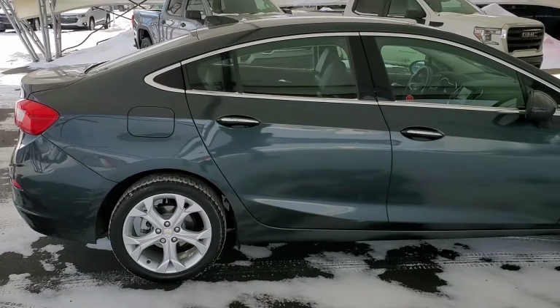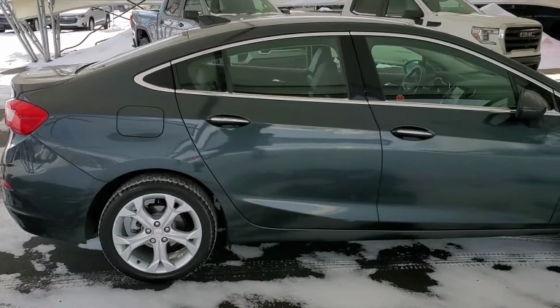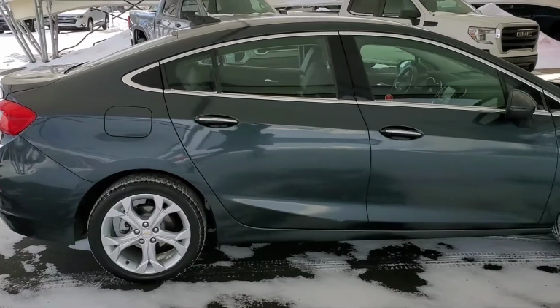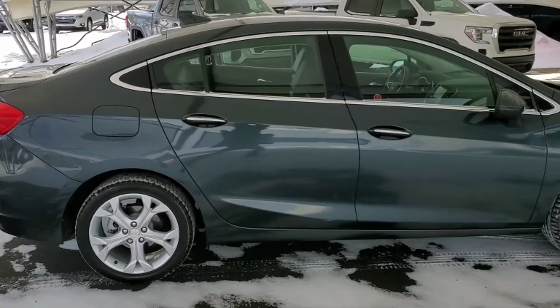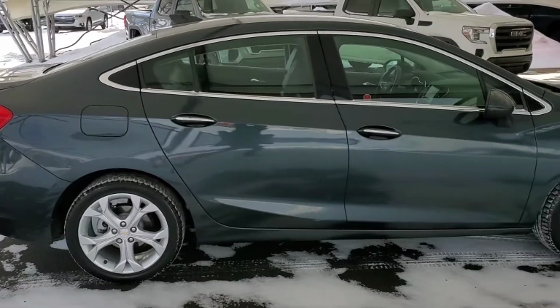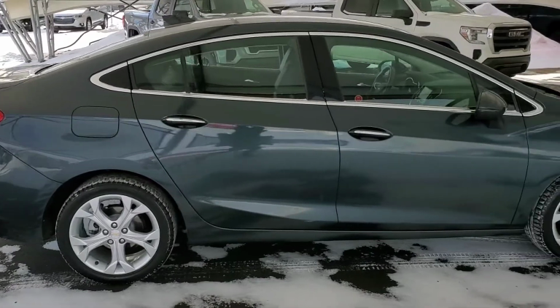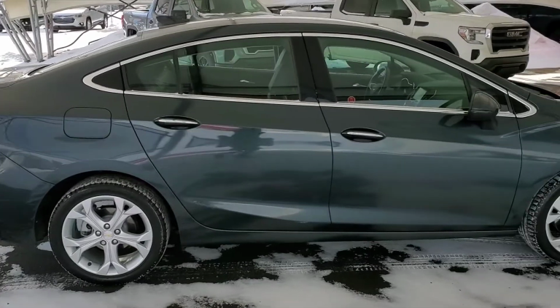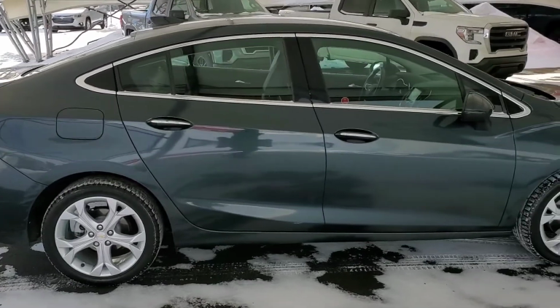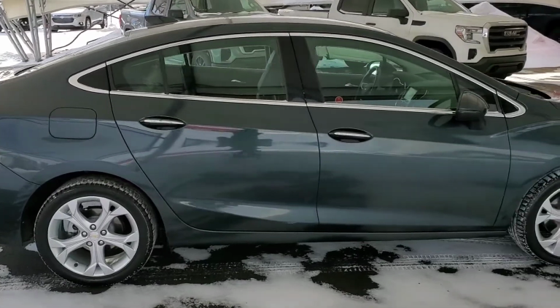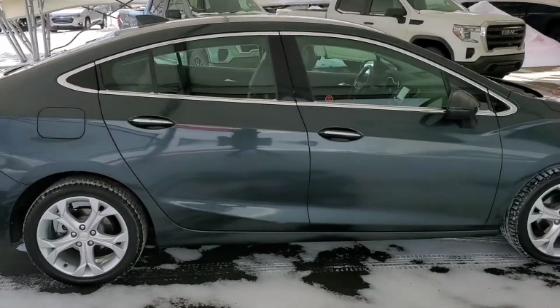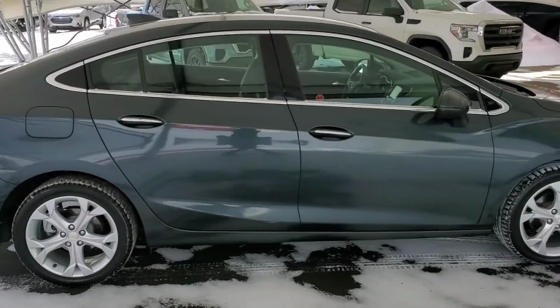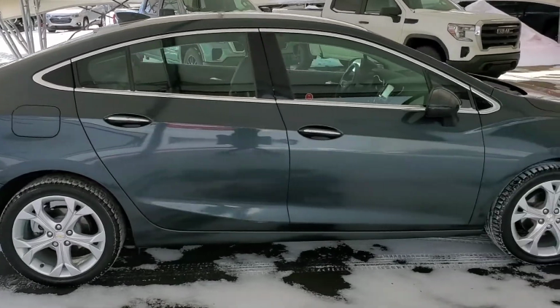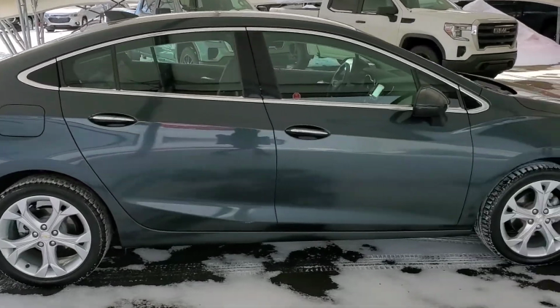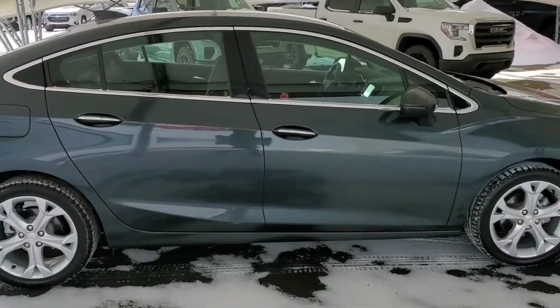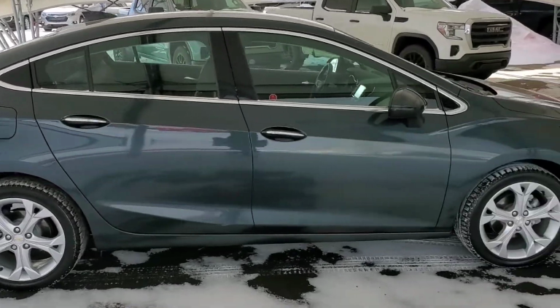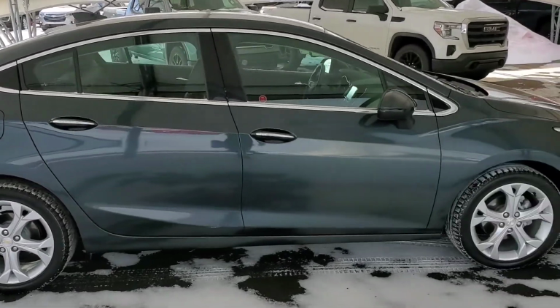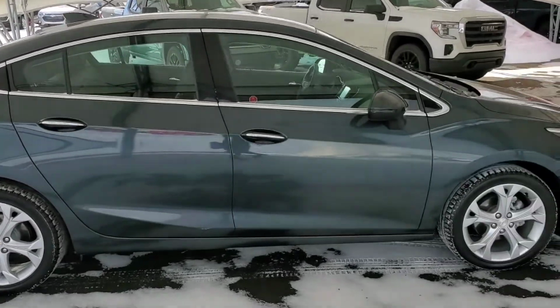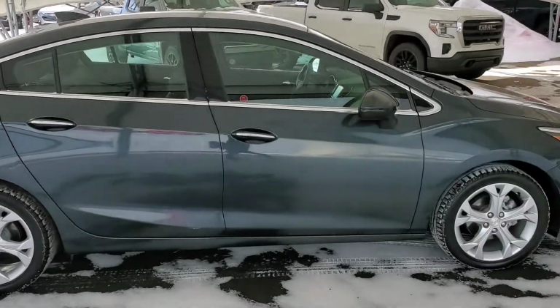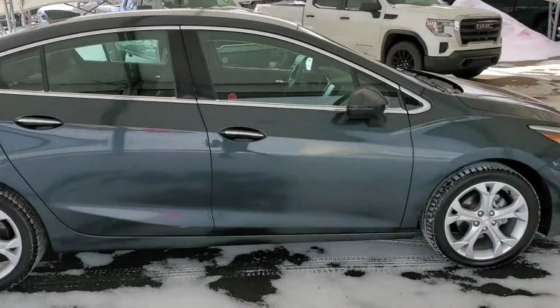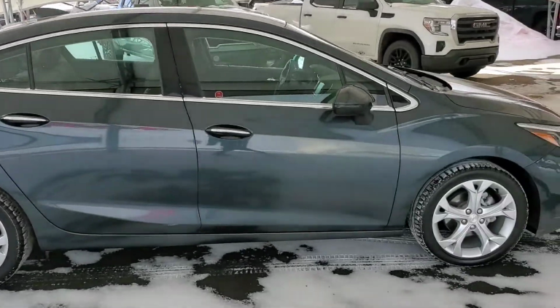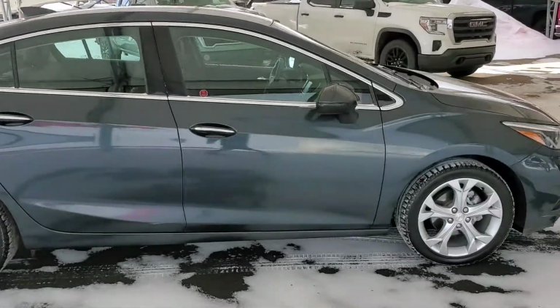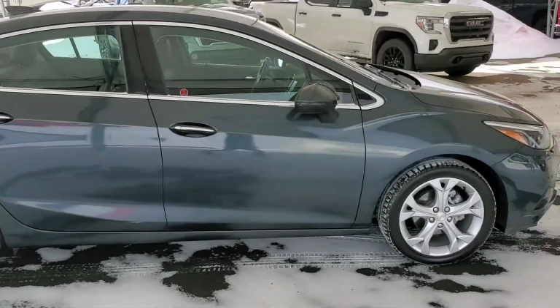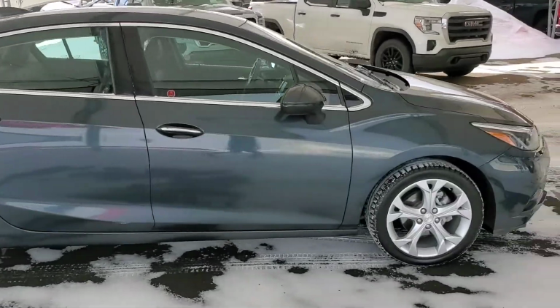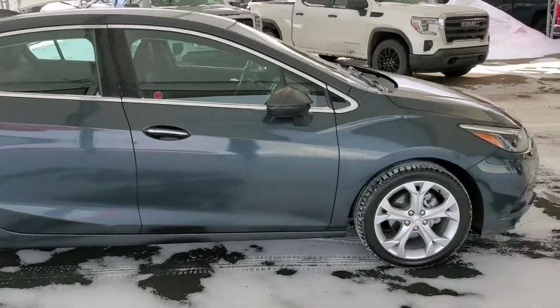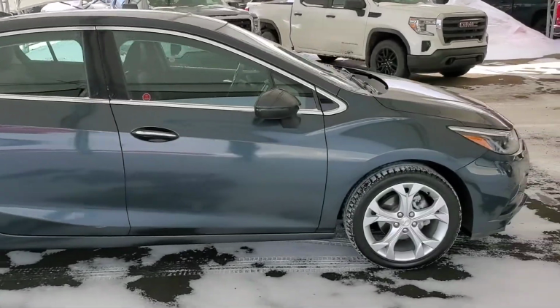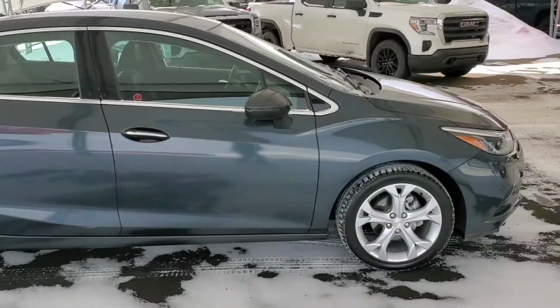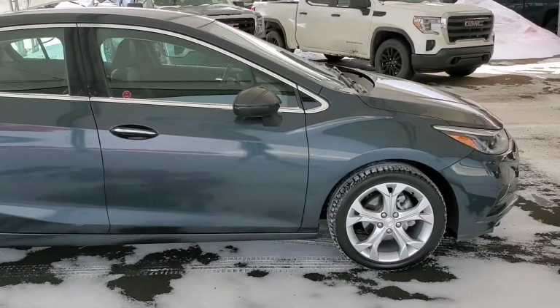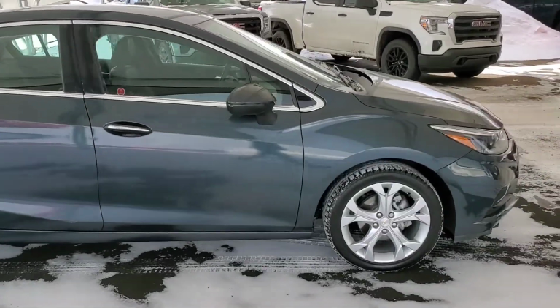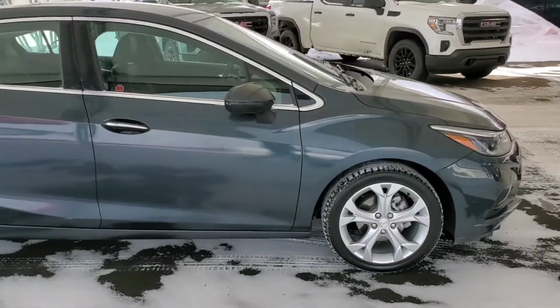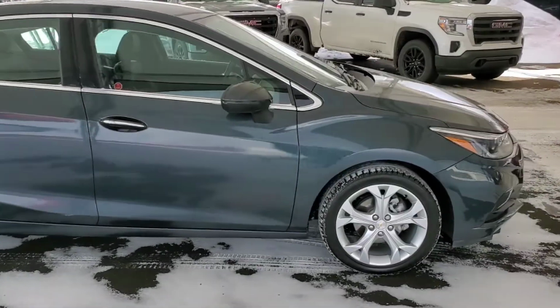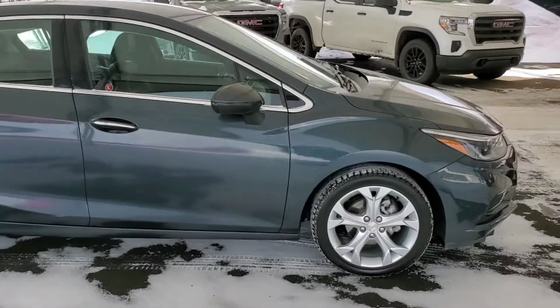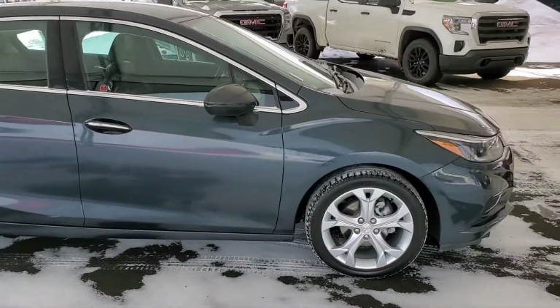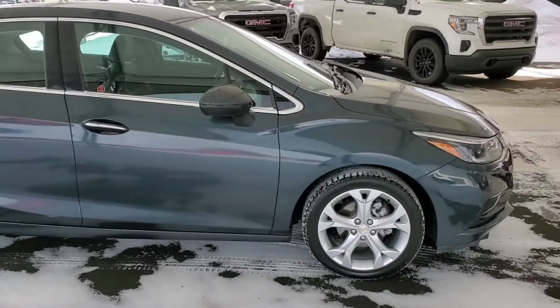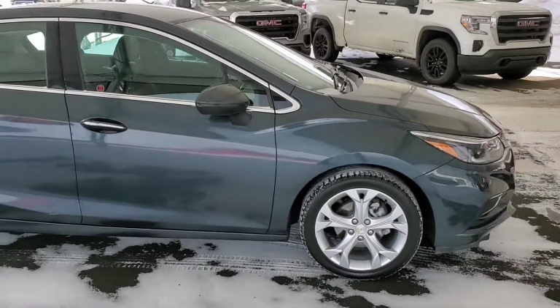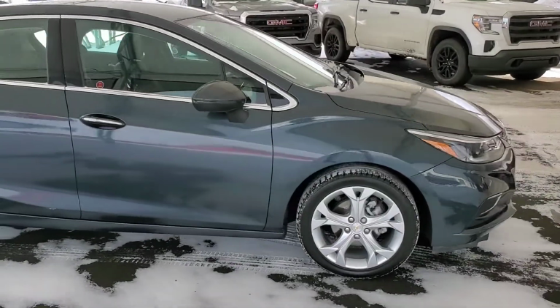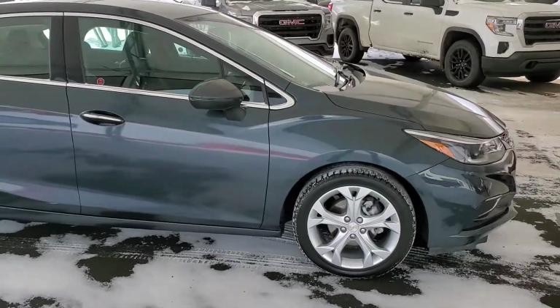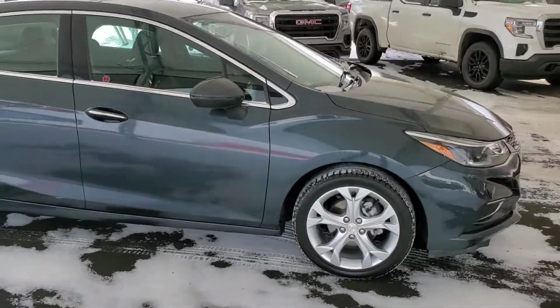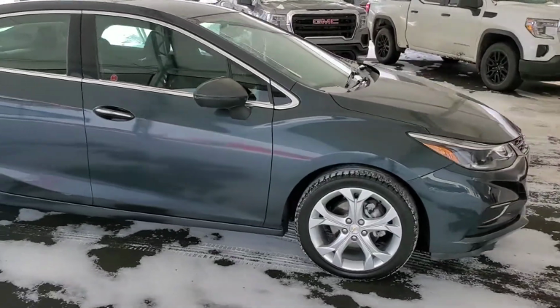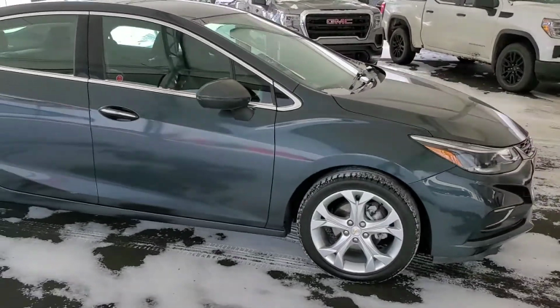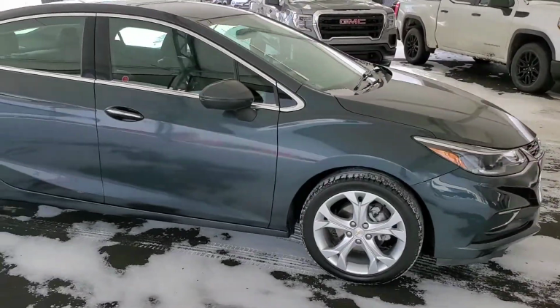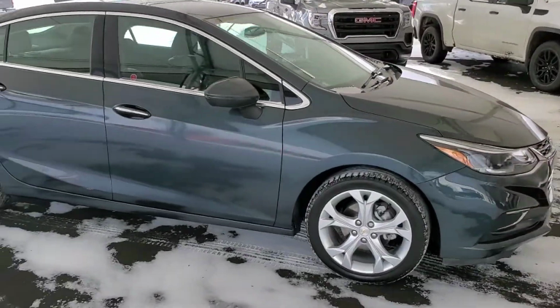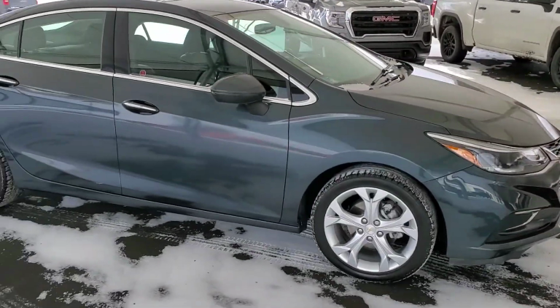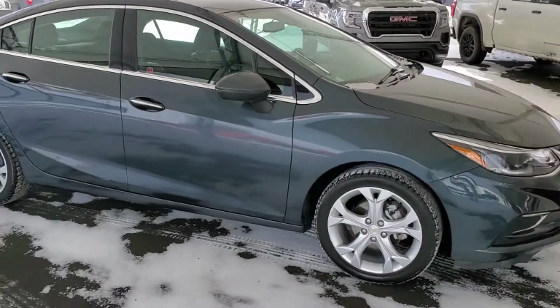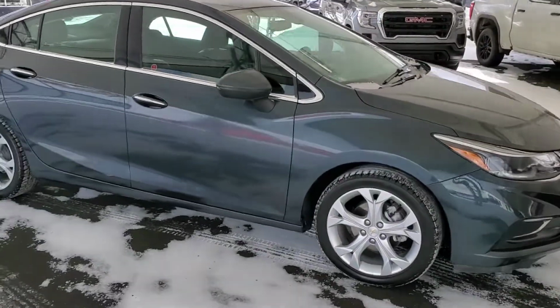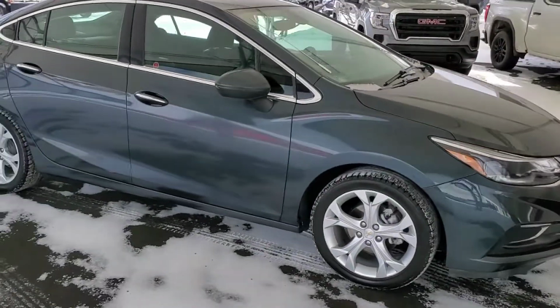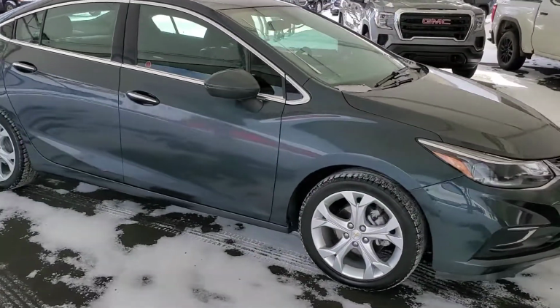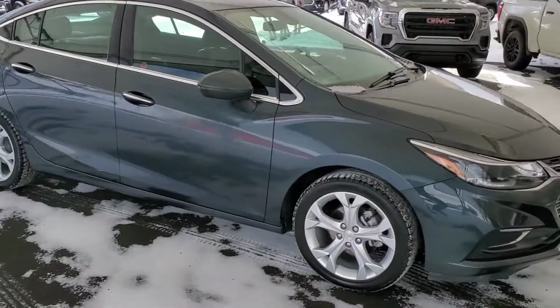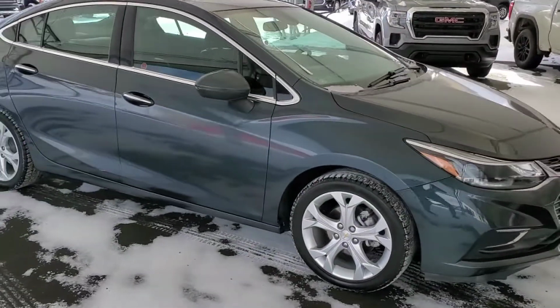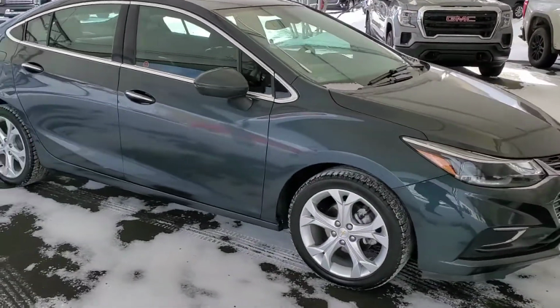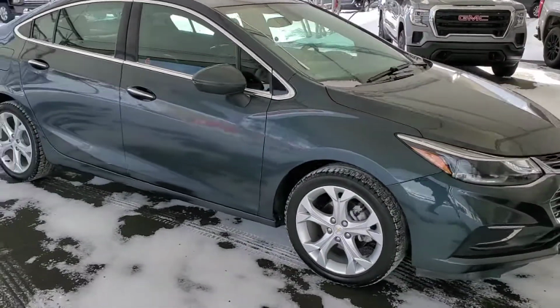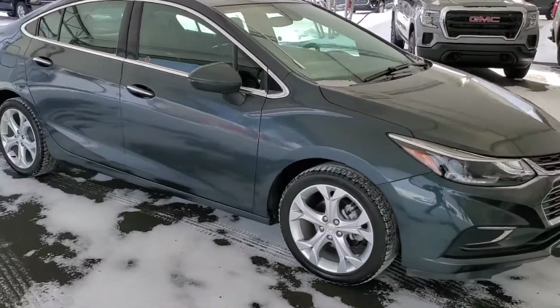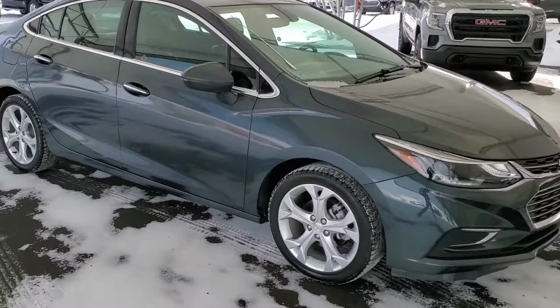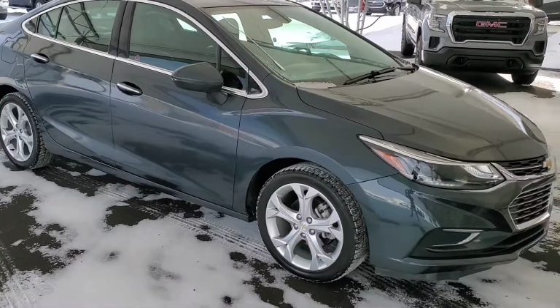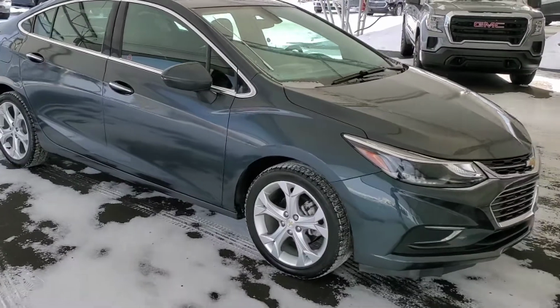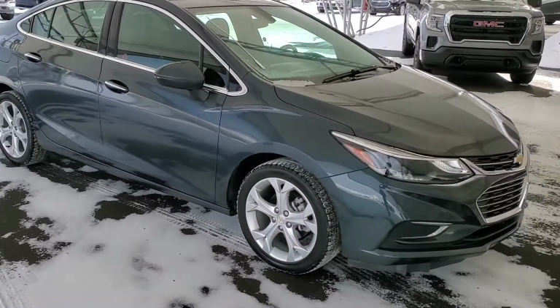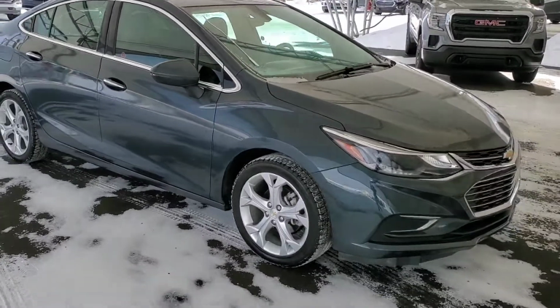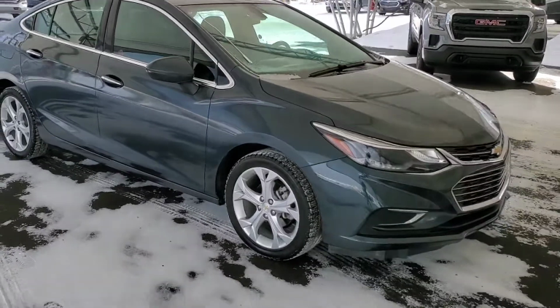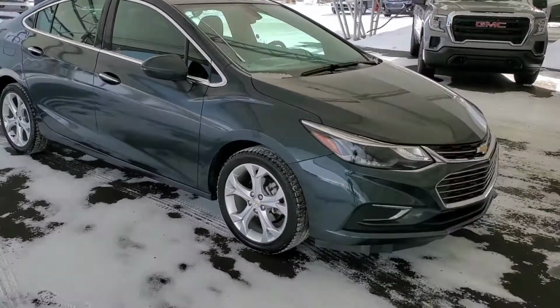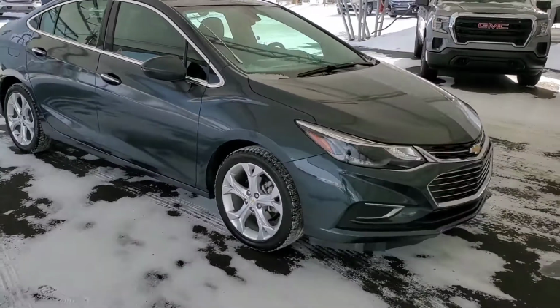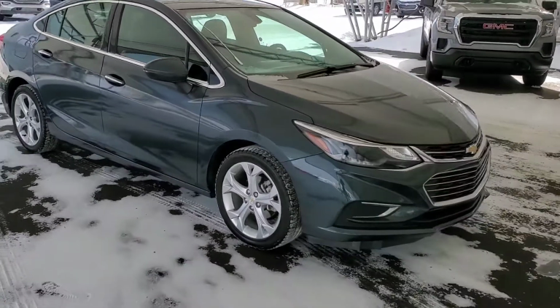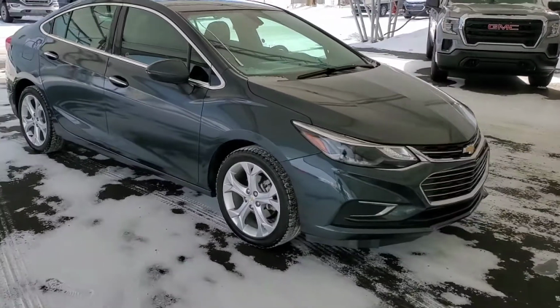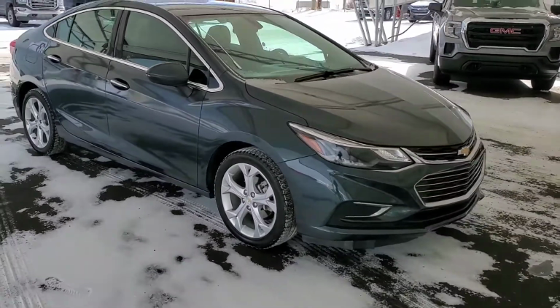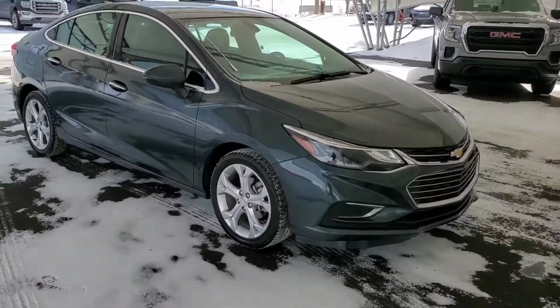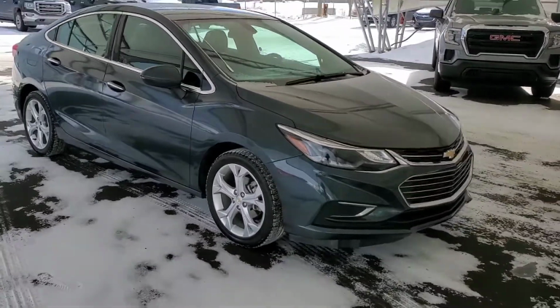Don't miss out. Book your test drive today at Davis Chevrolet with one of our friendly product specialists. We look forward to hearing from you.